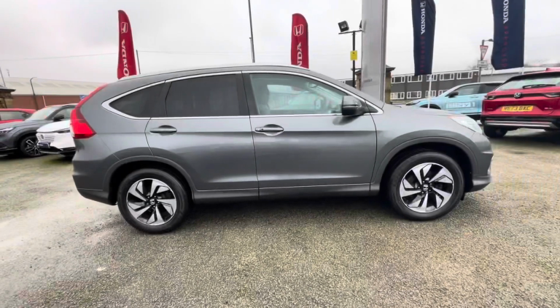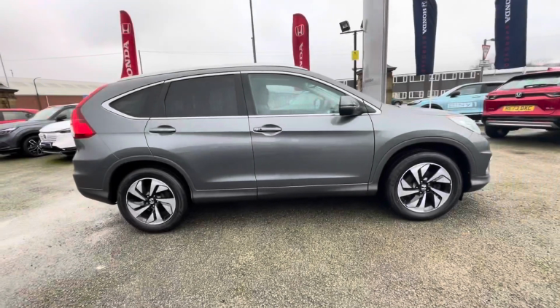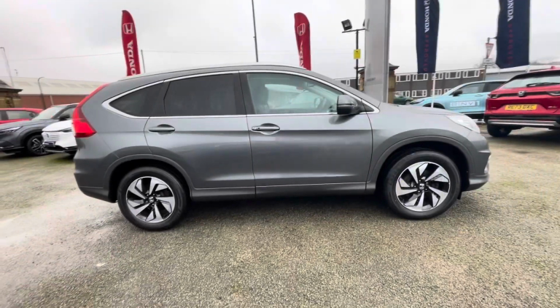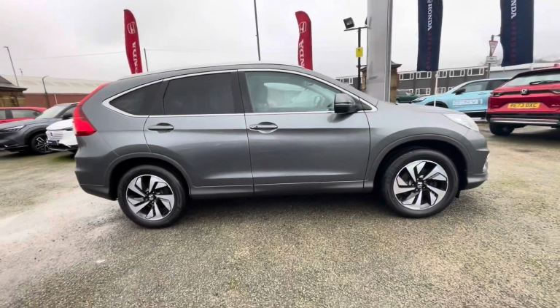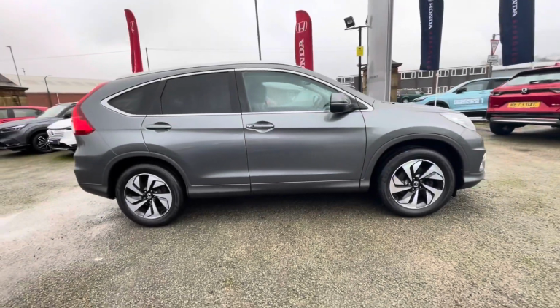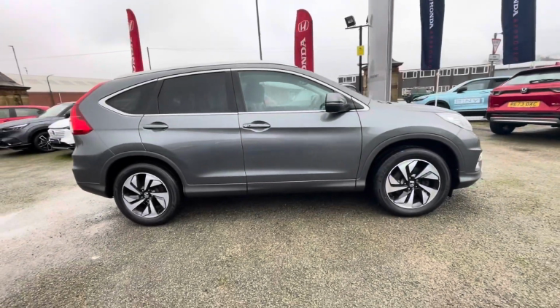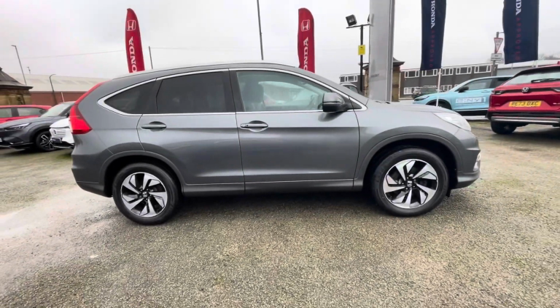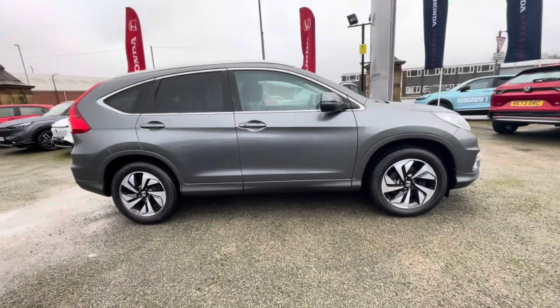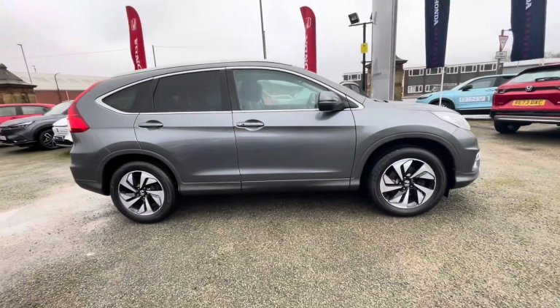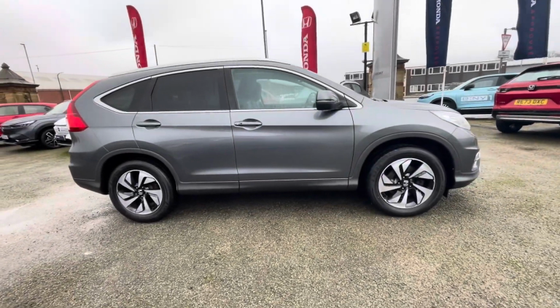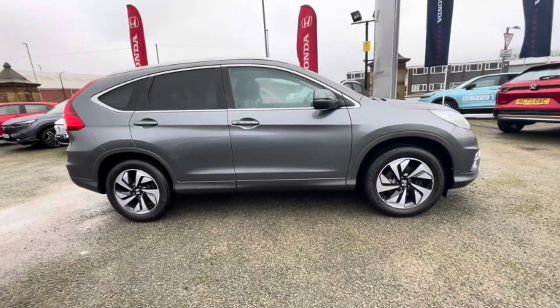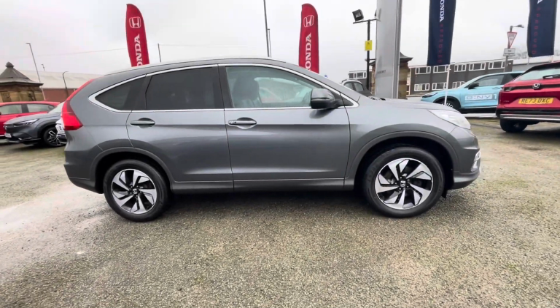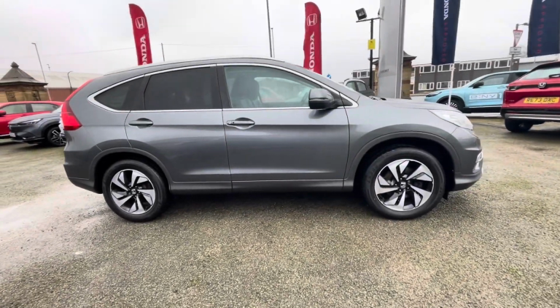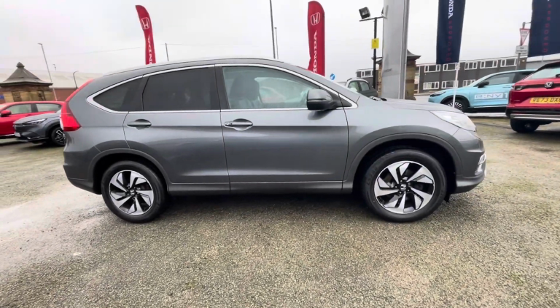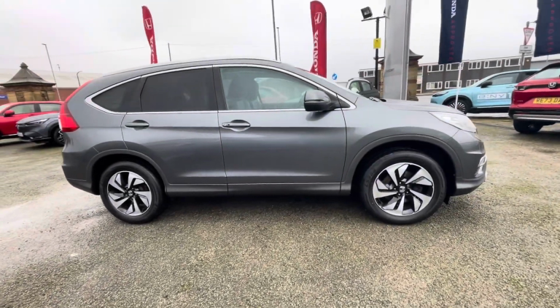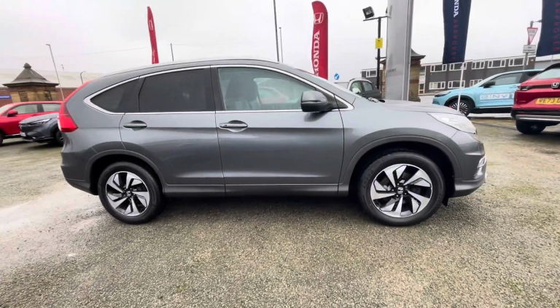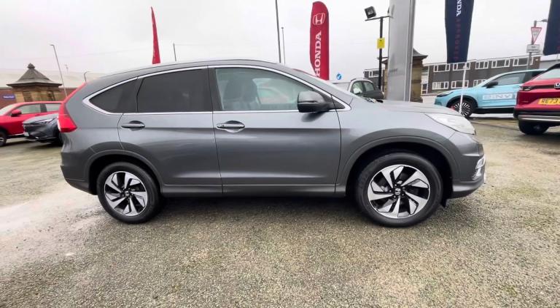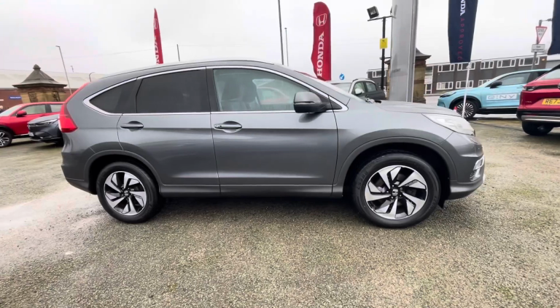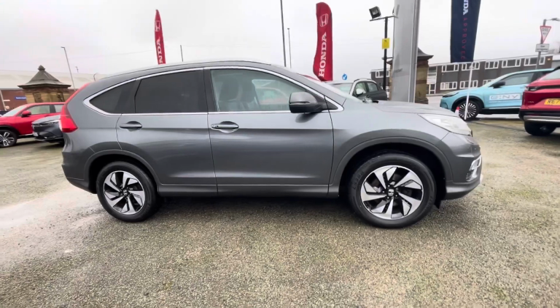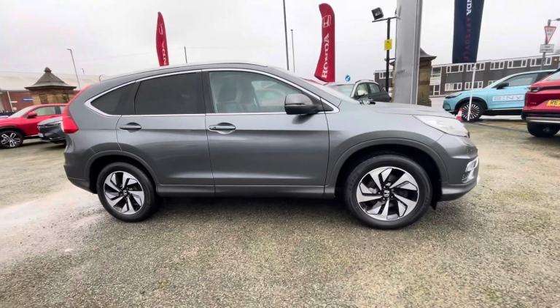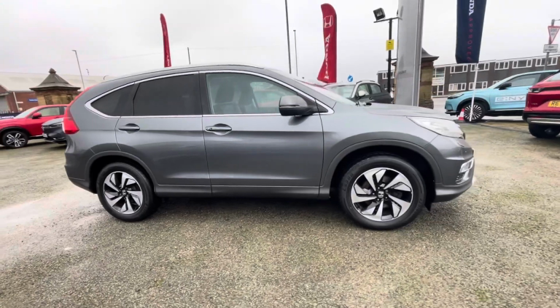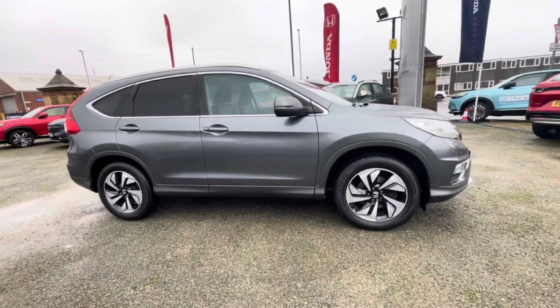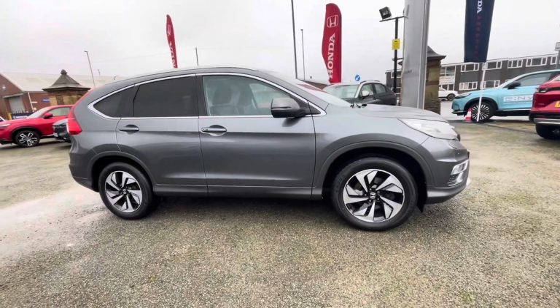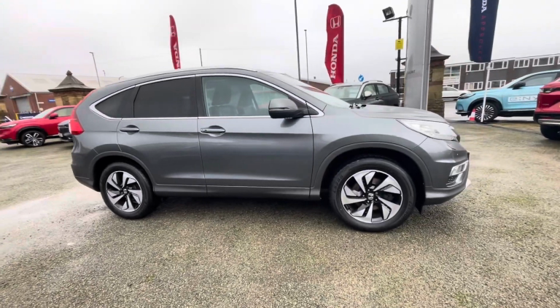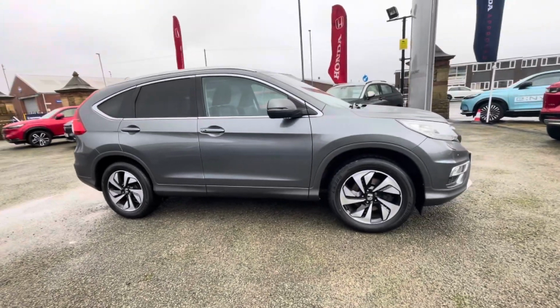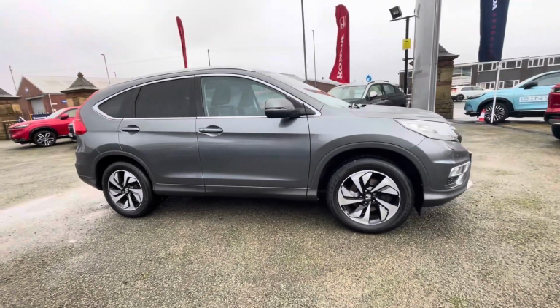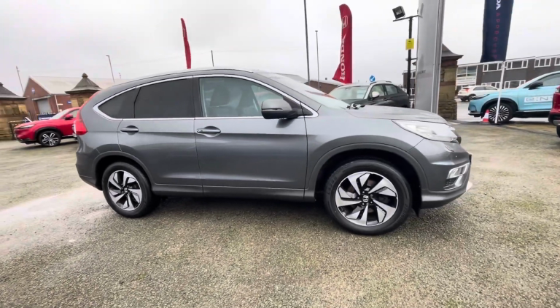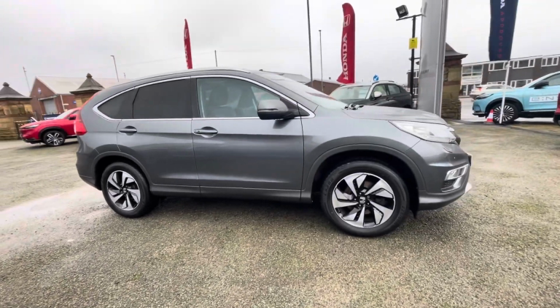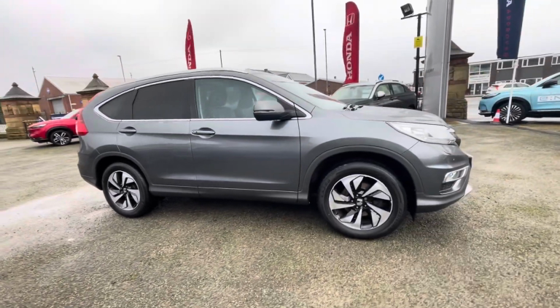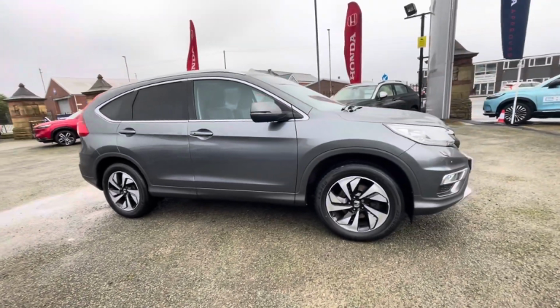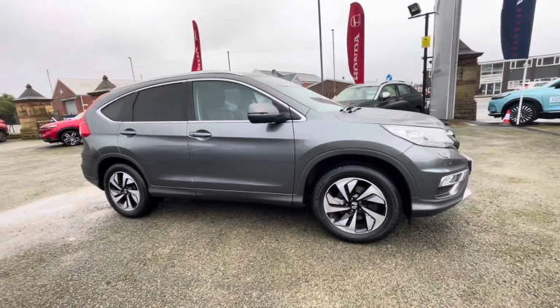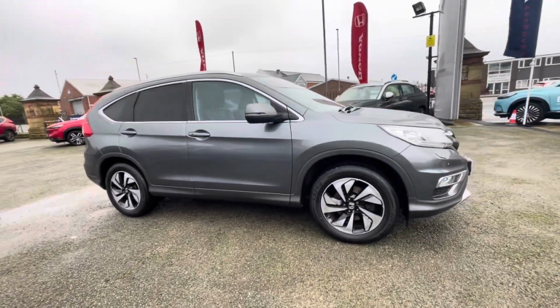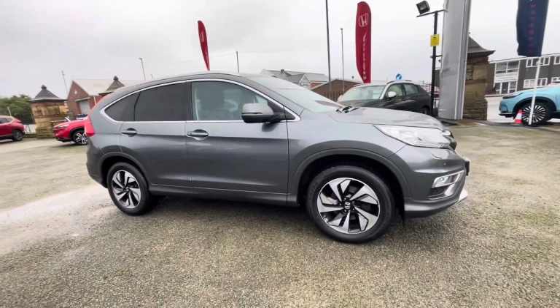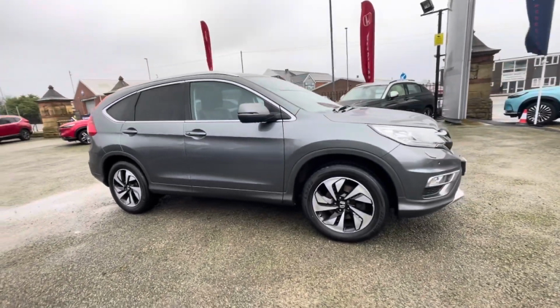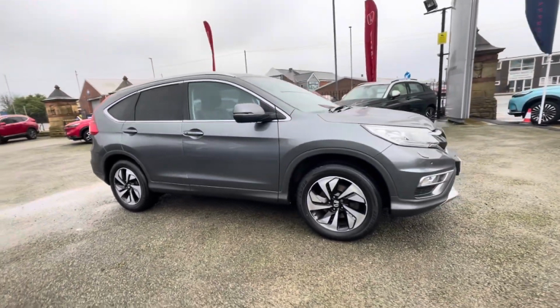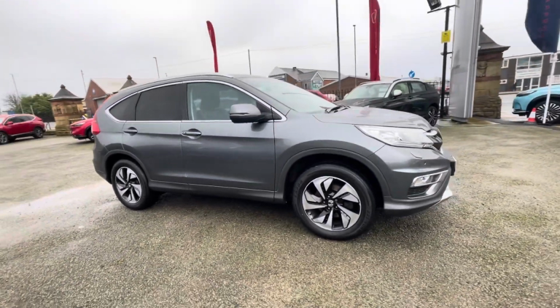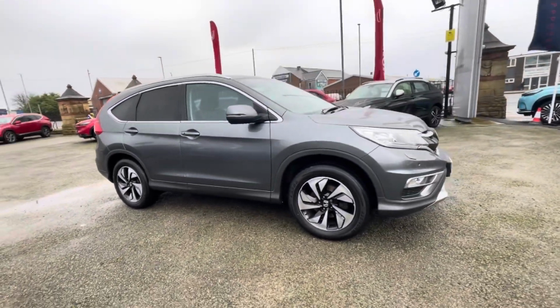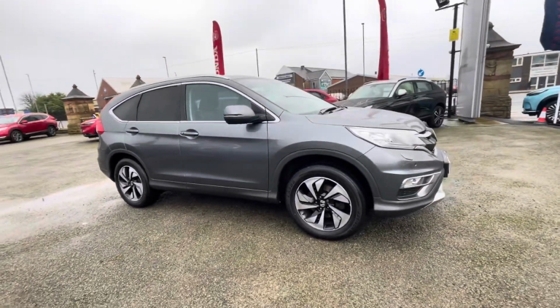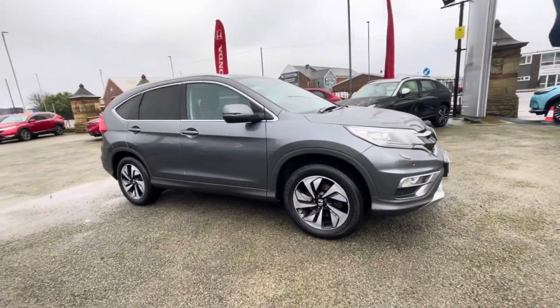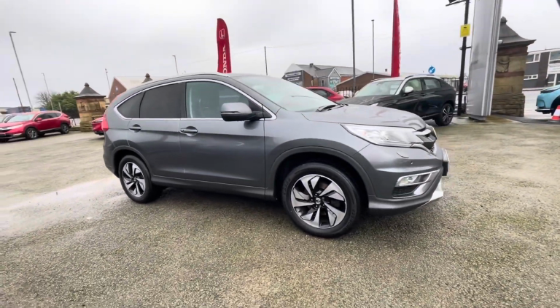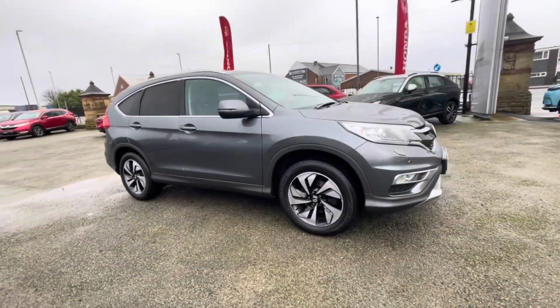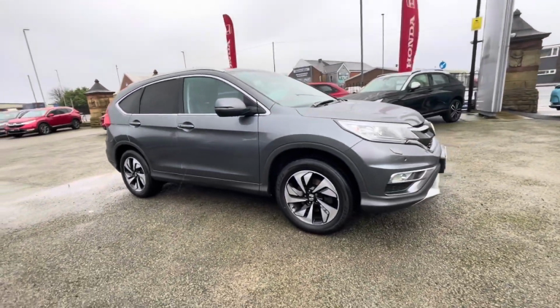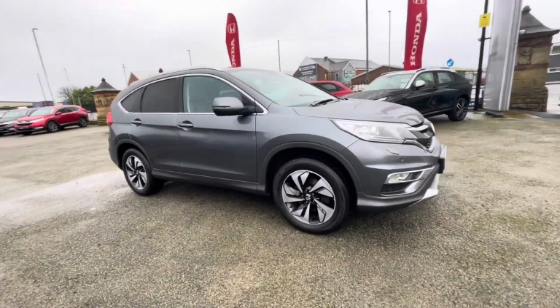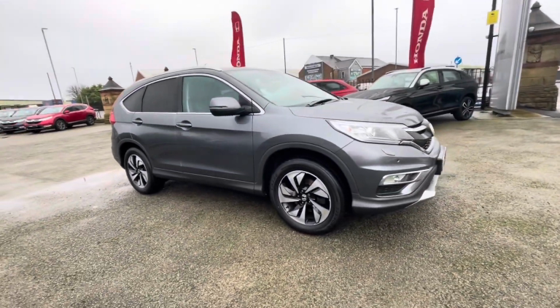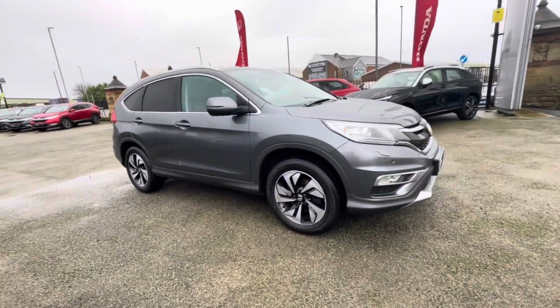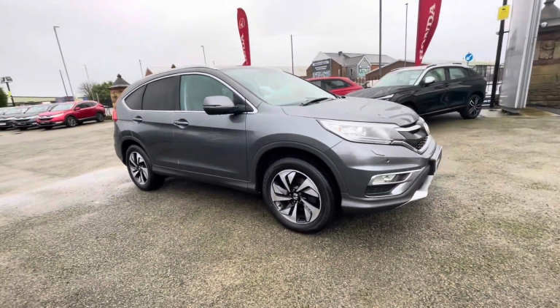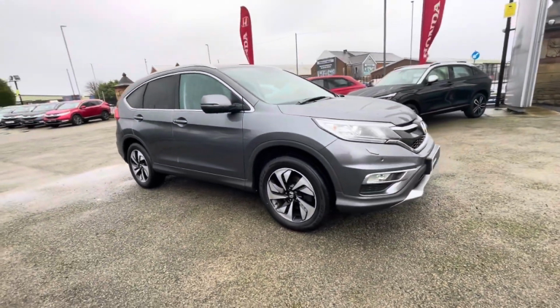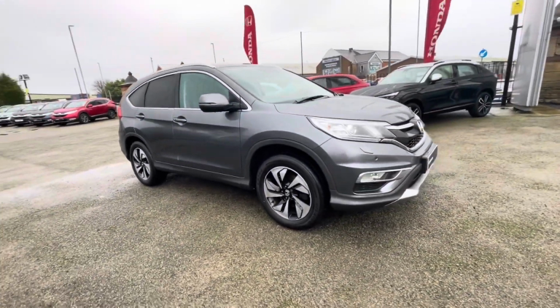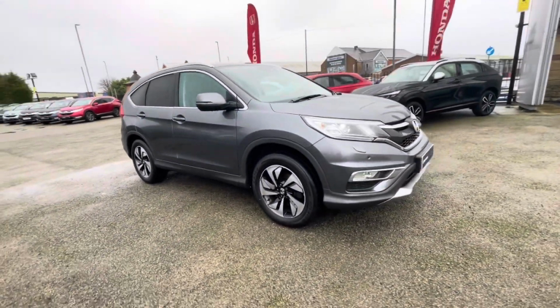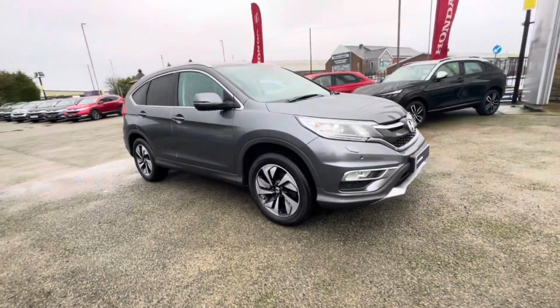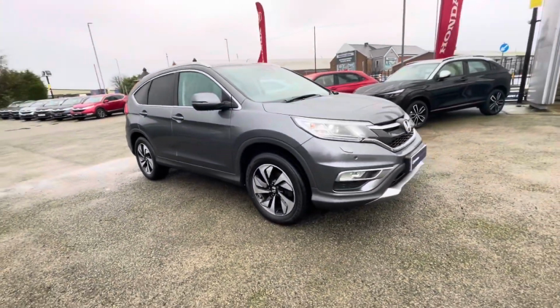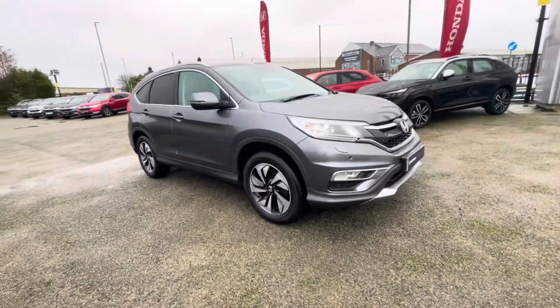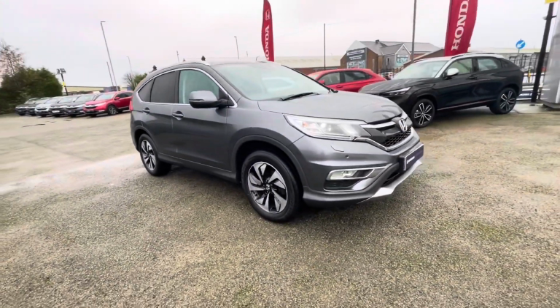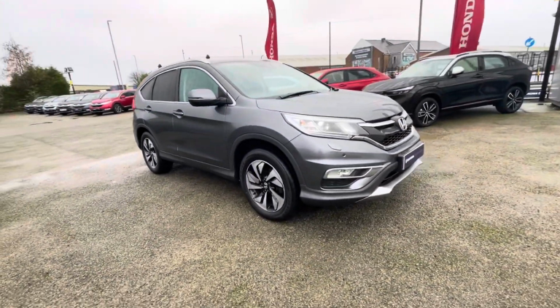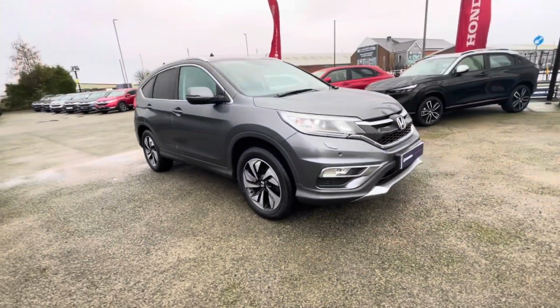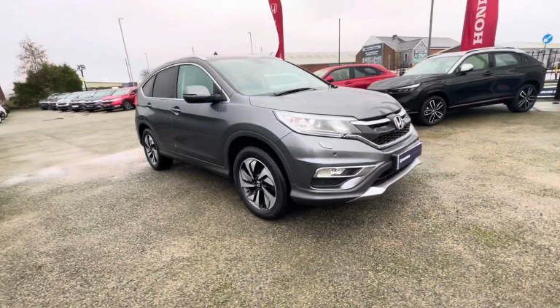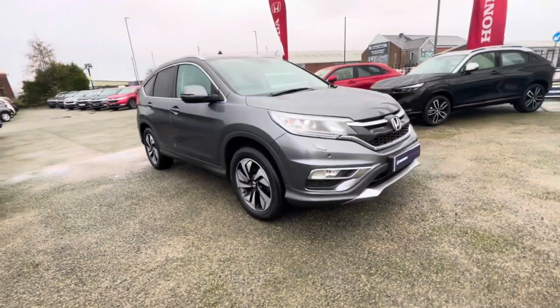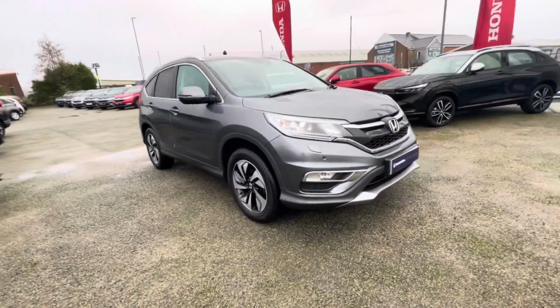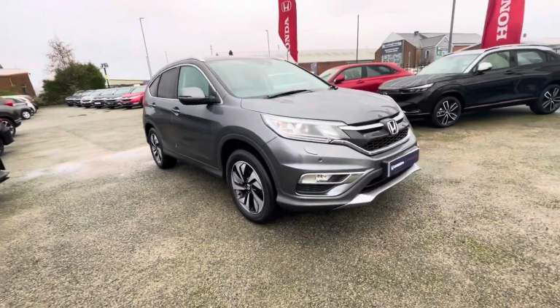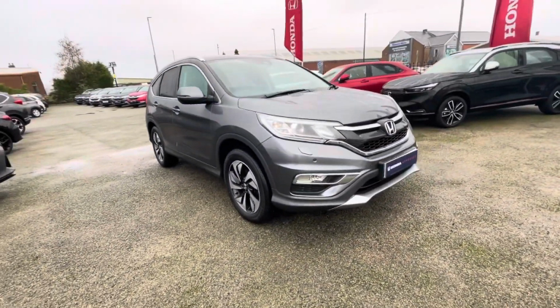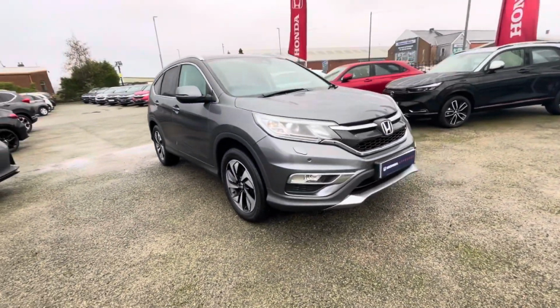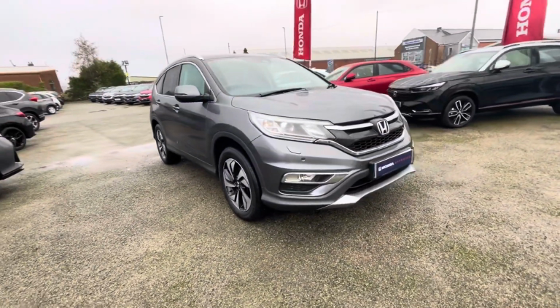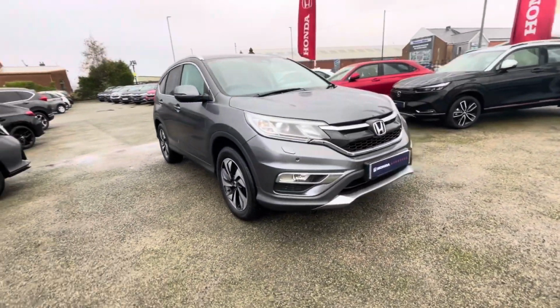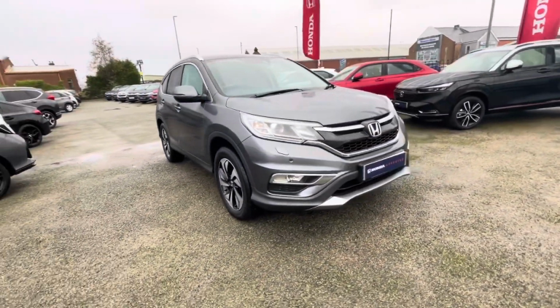For more information on this vehicle, or to book a test drive, feel free to call us on 01204 827 906. Thanks.